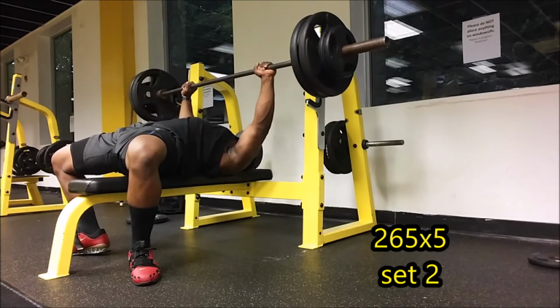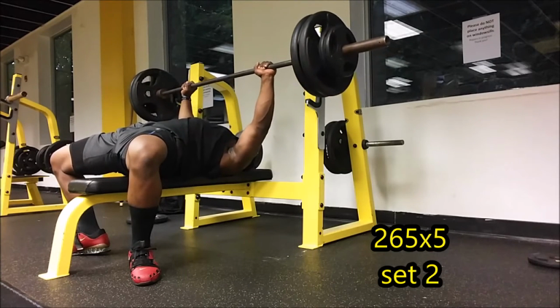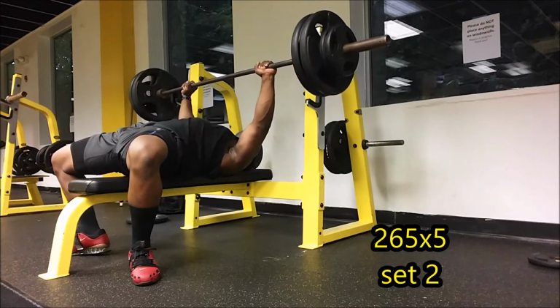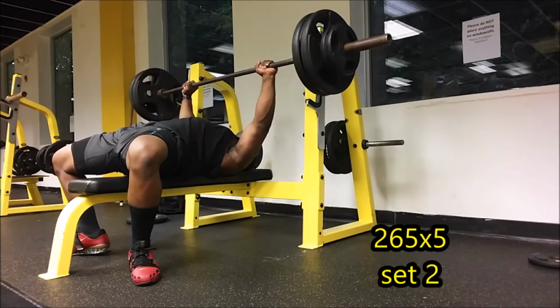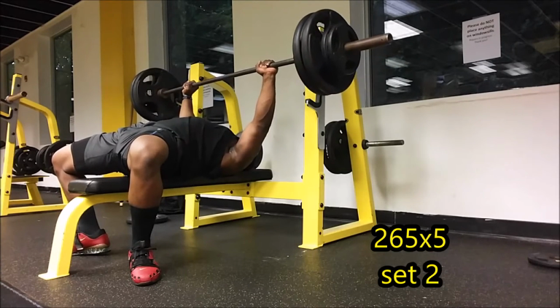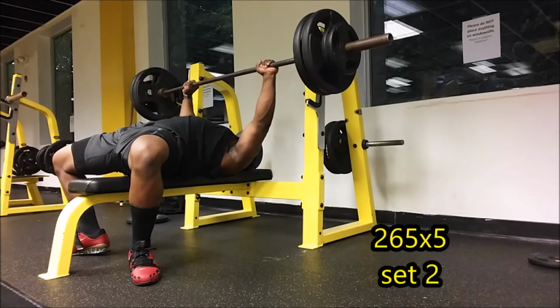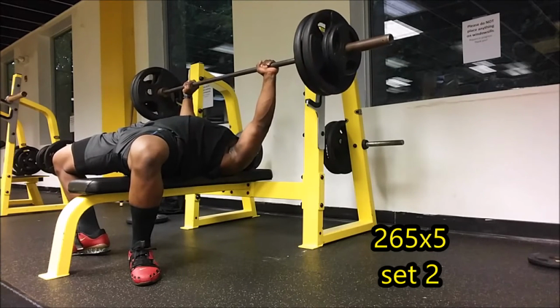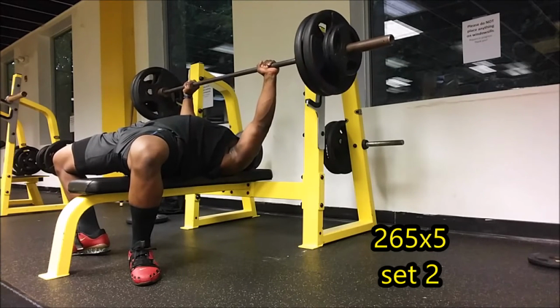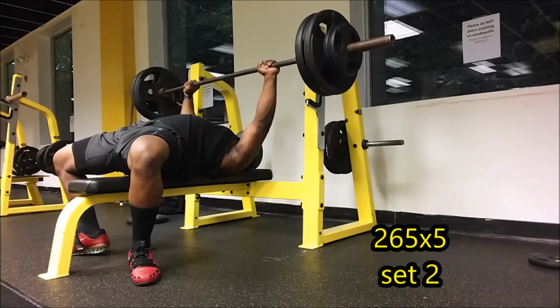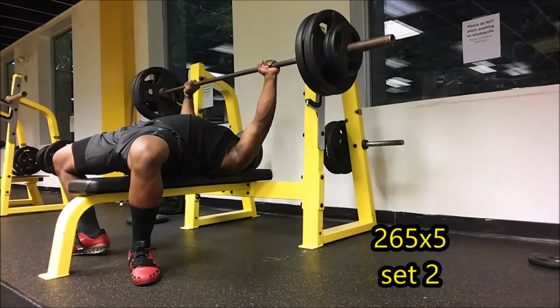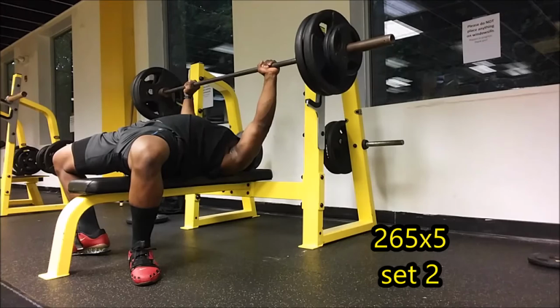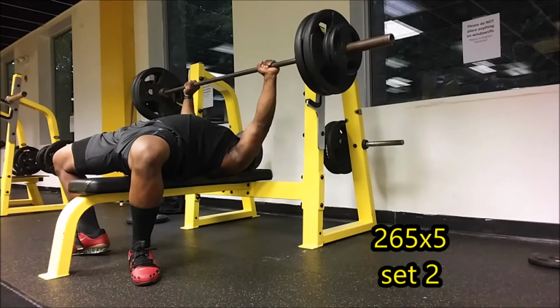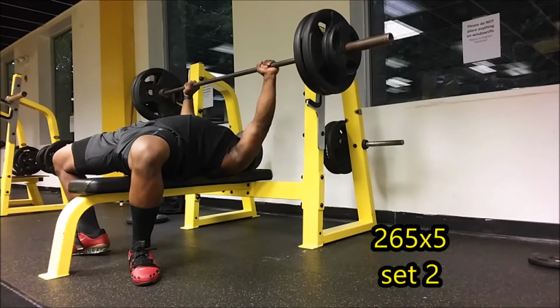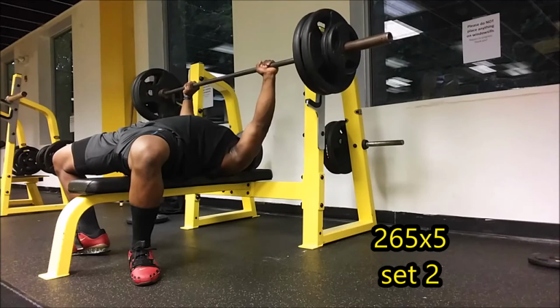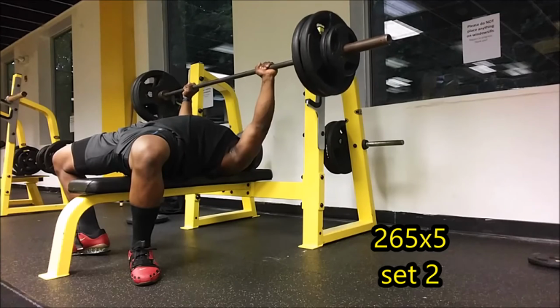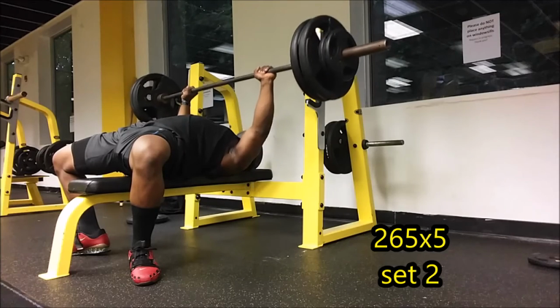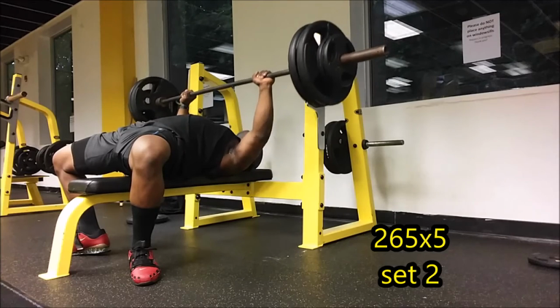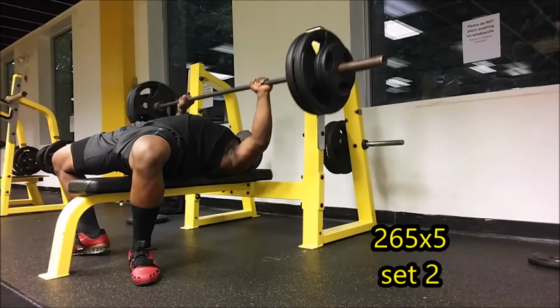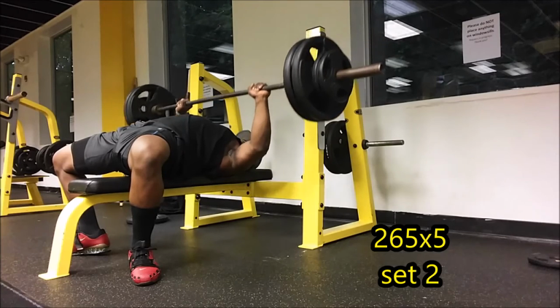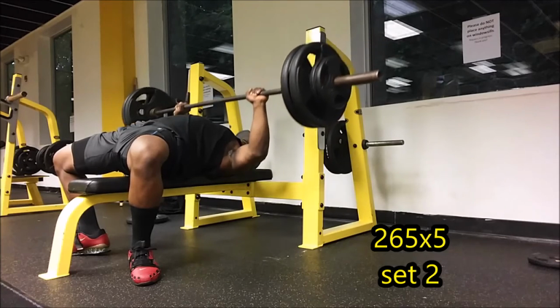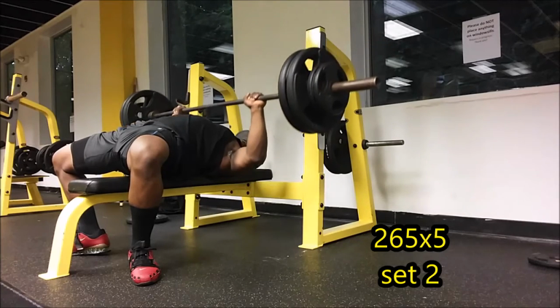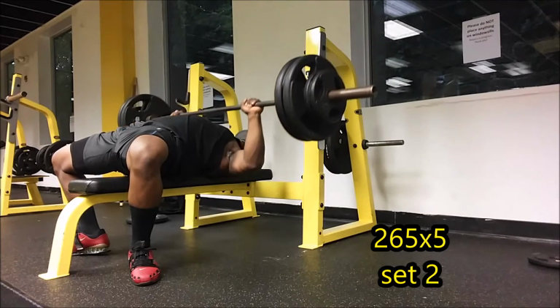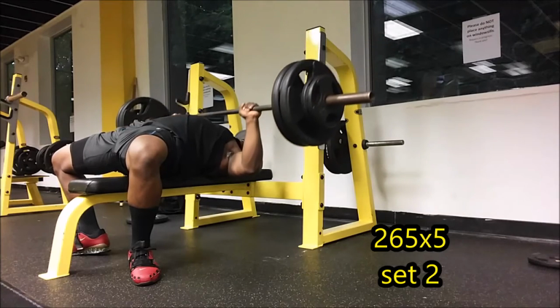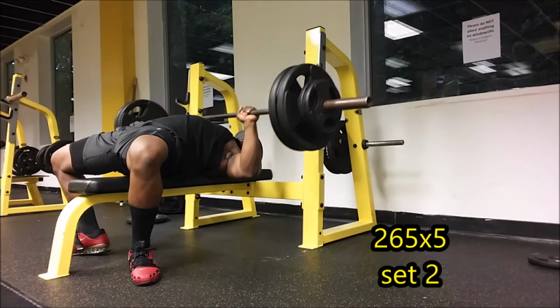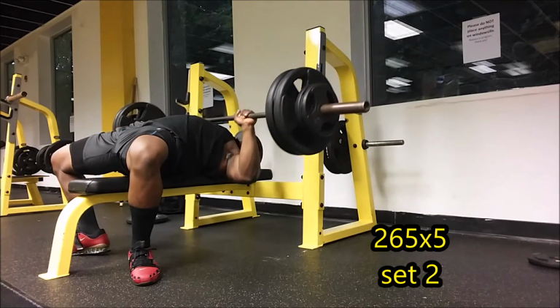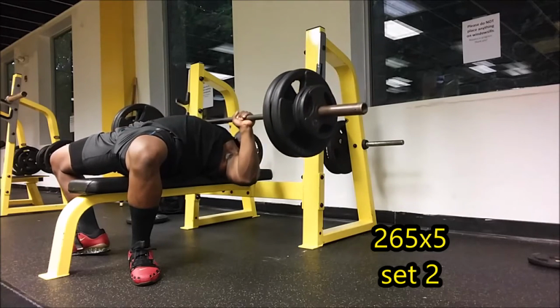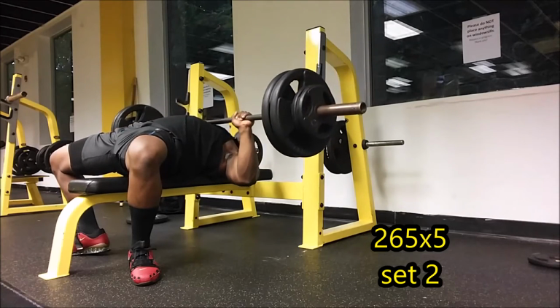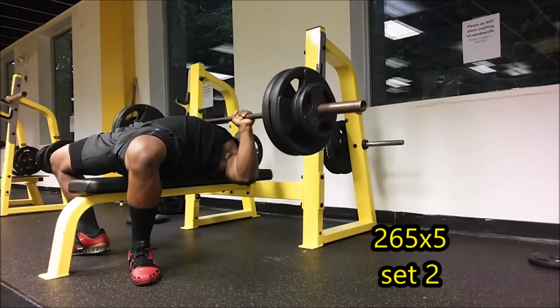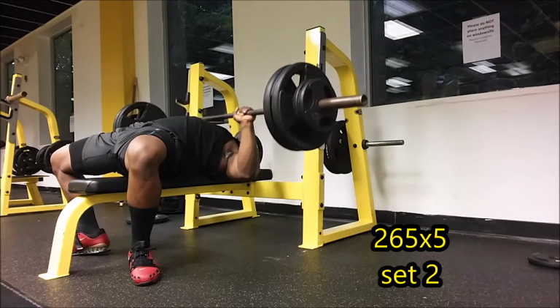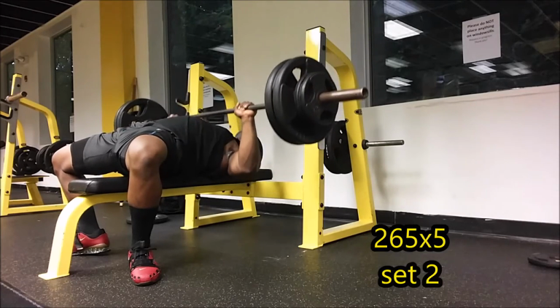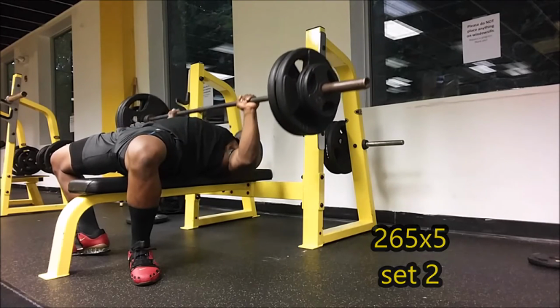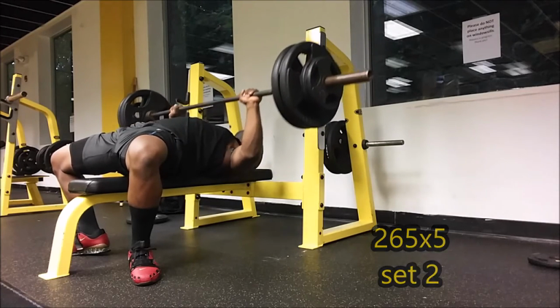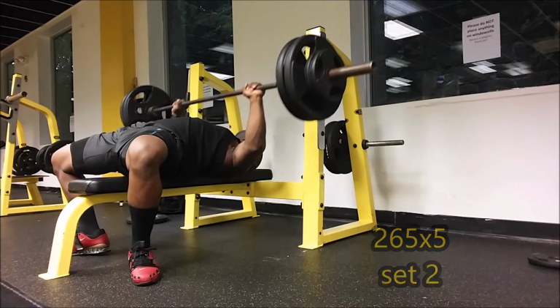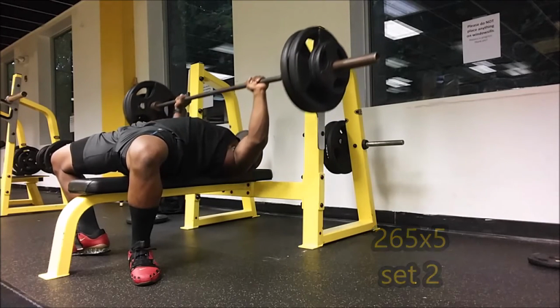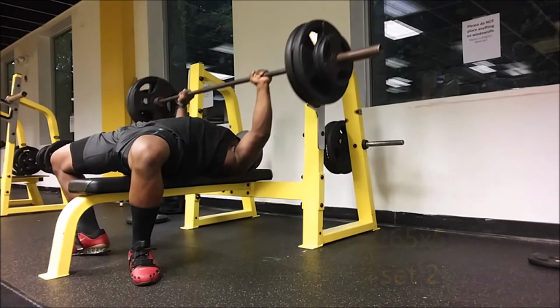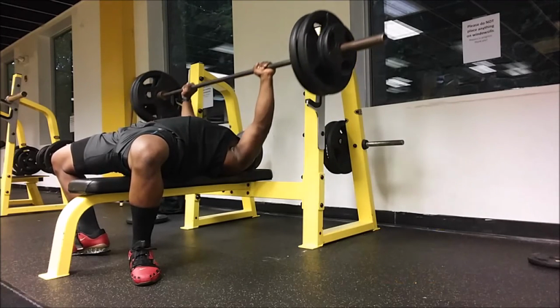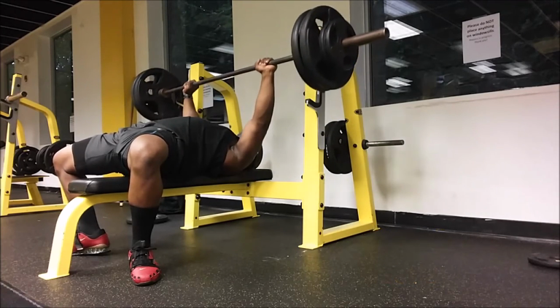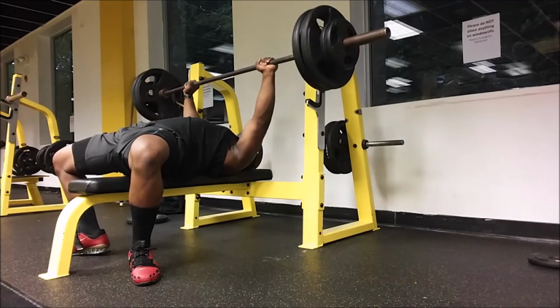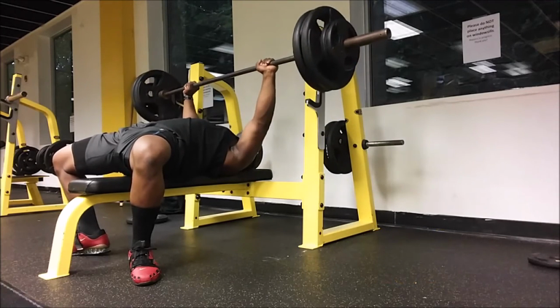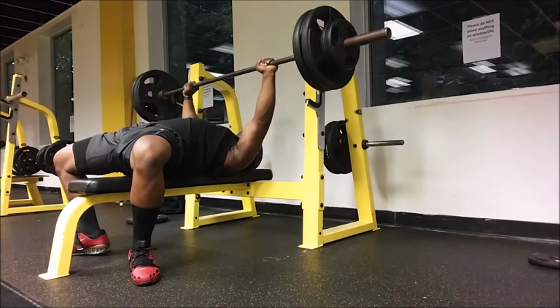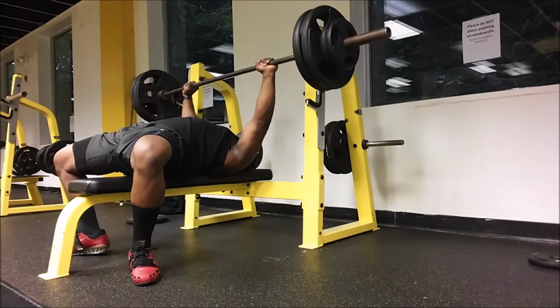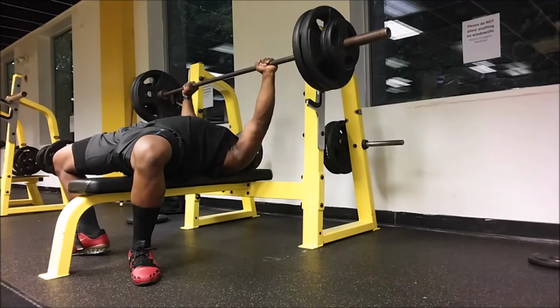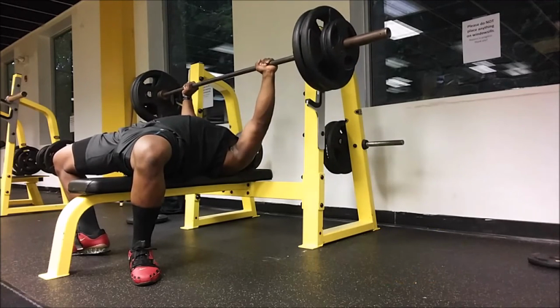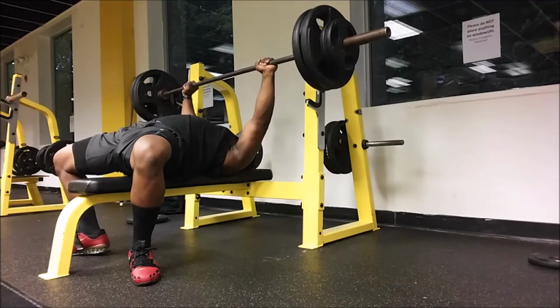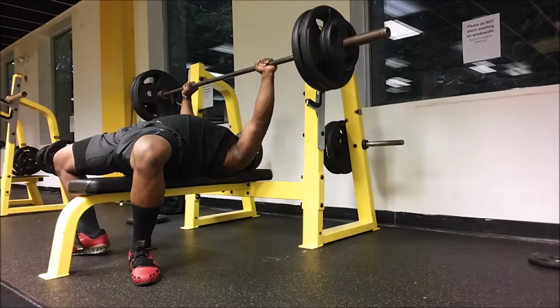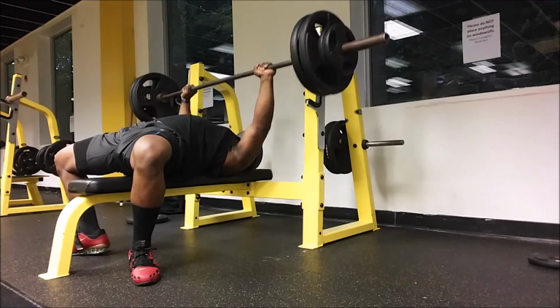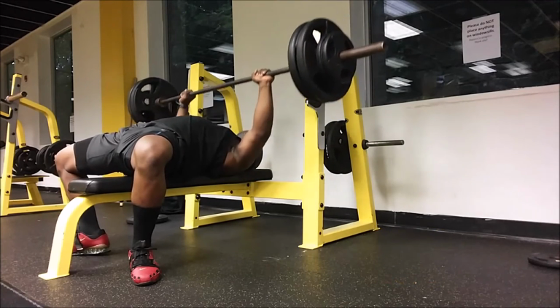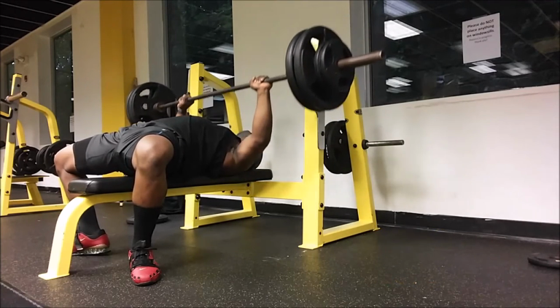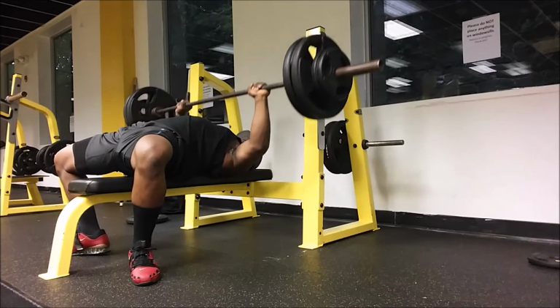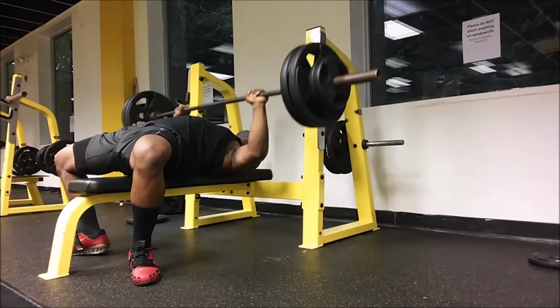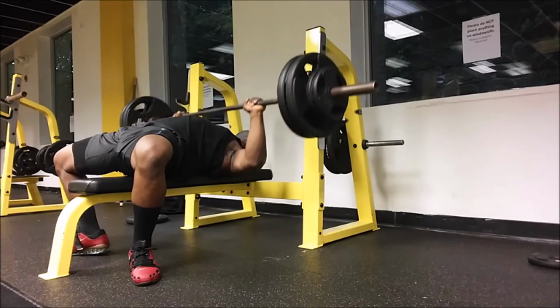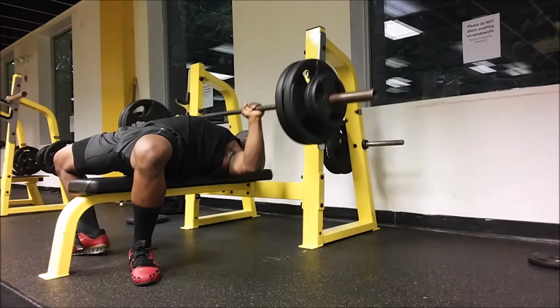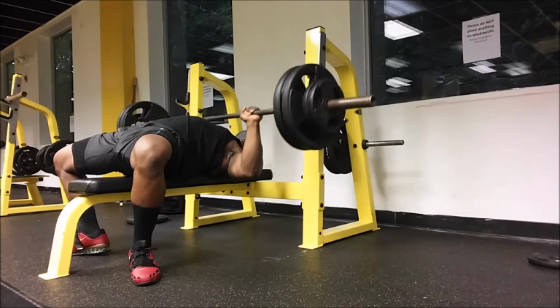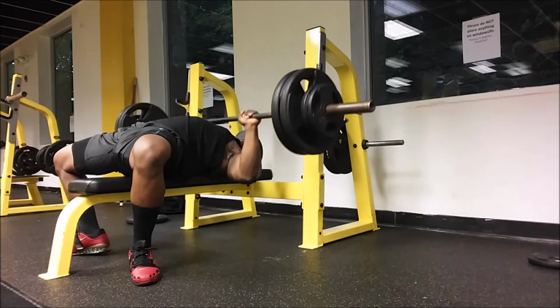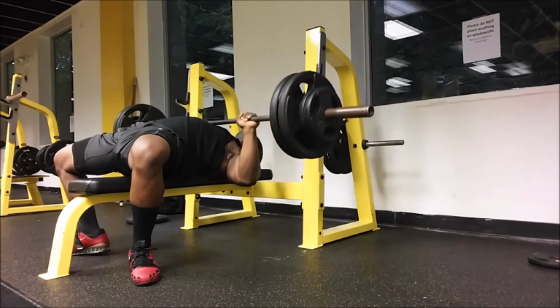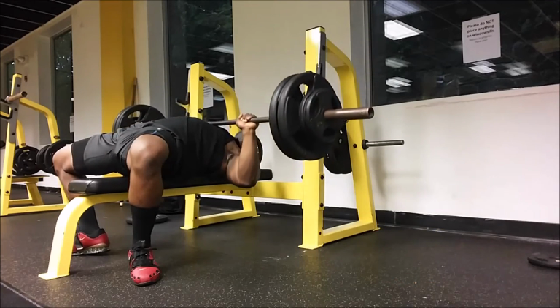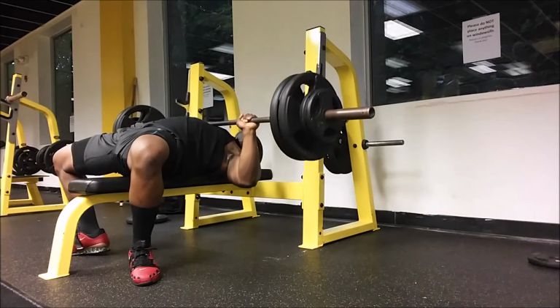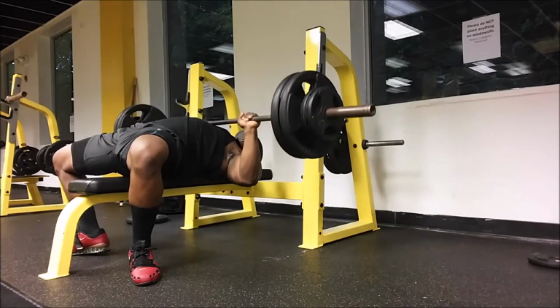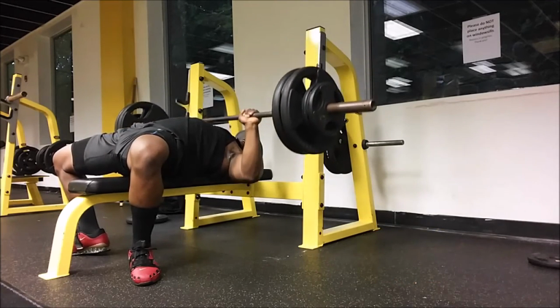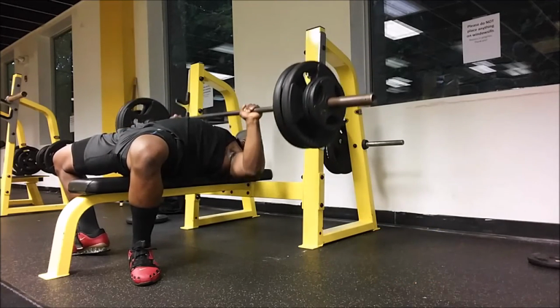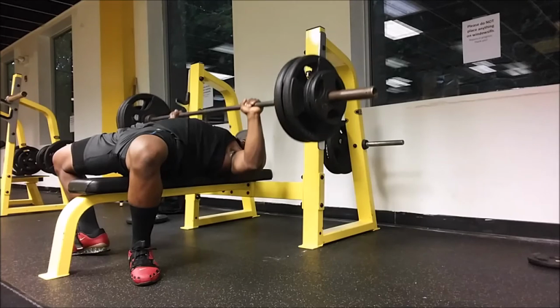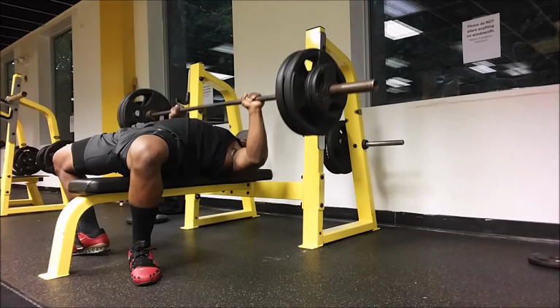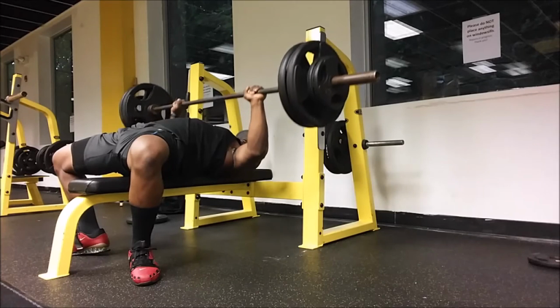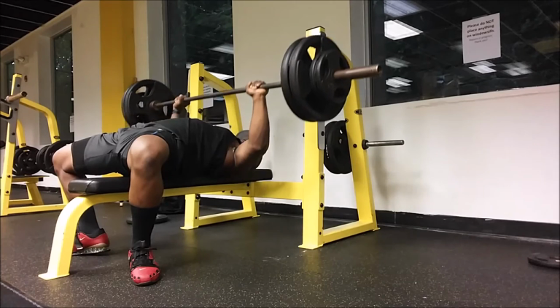I talked to my powerlifting buddies and the majority said: more volume, more frequency, more consistency.